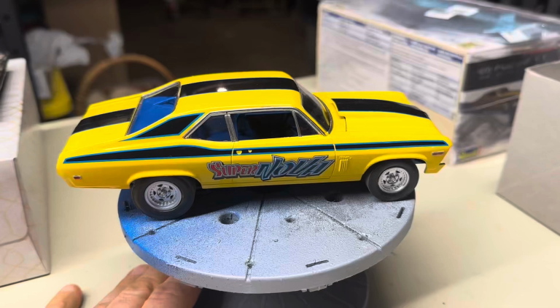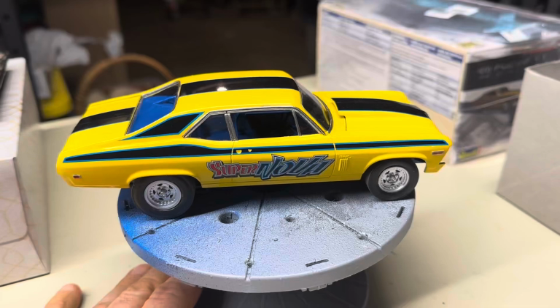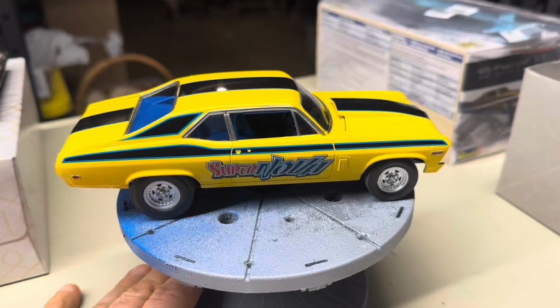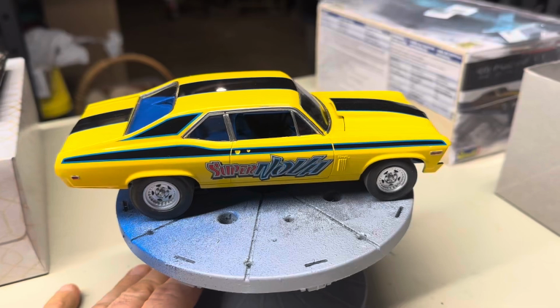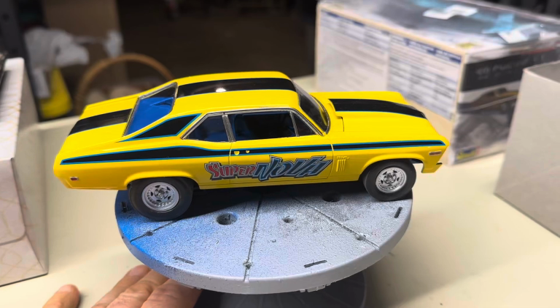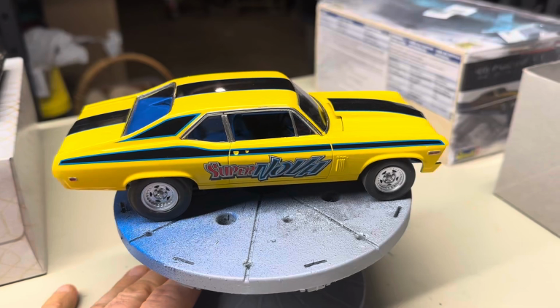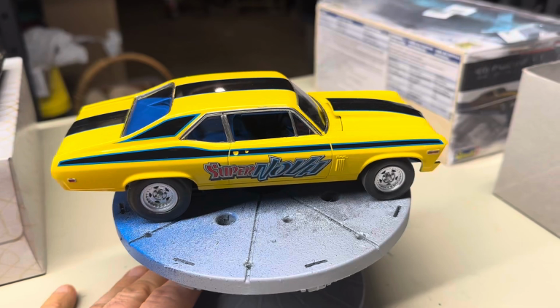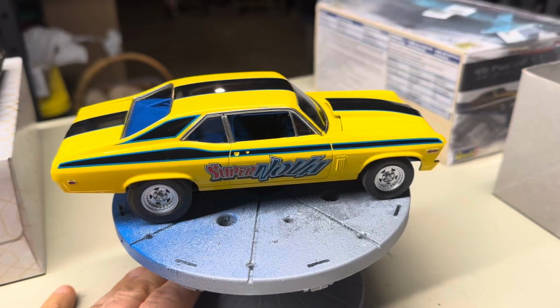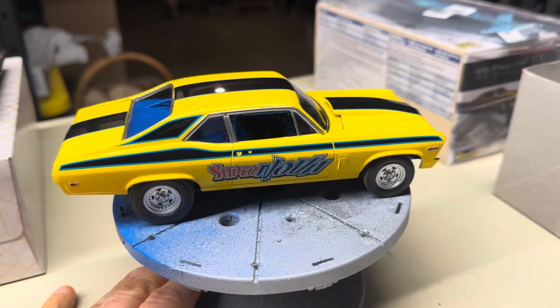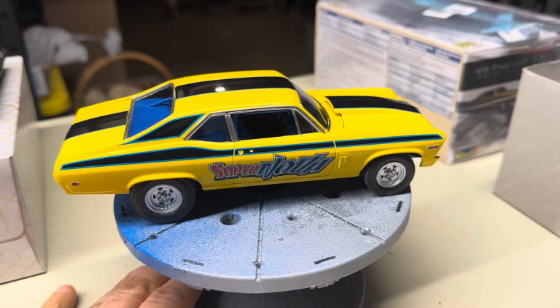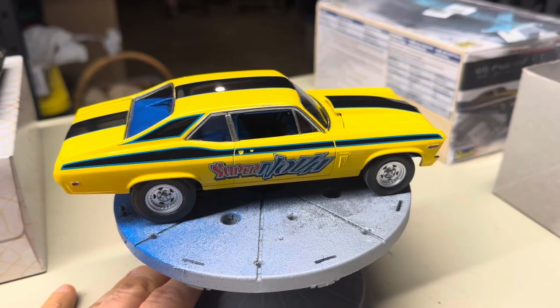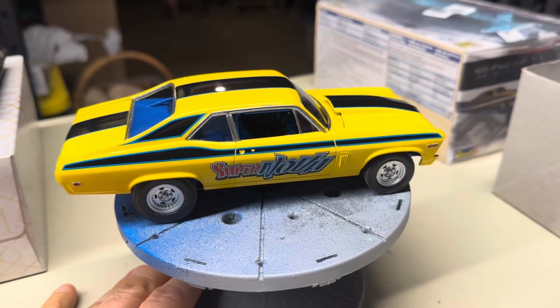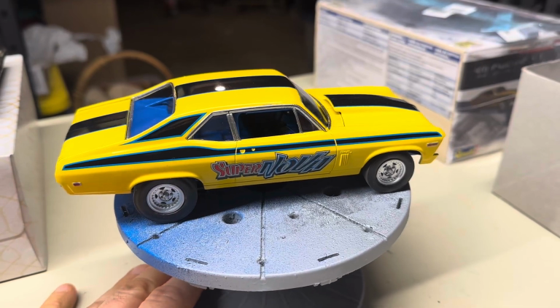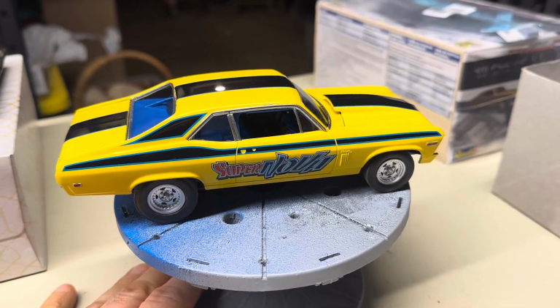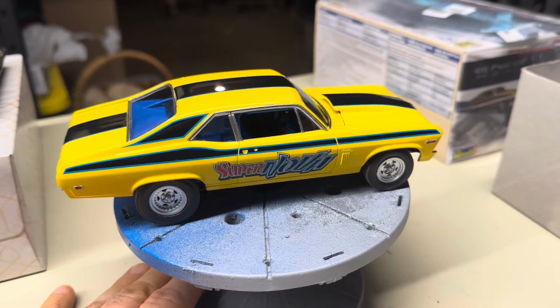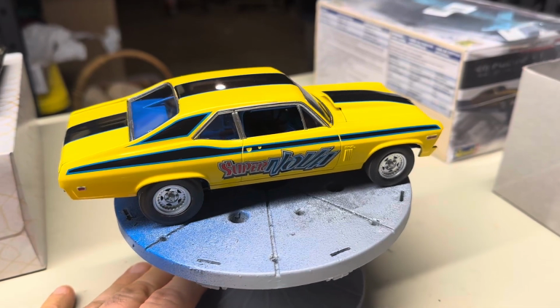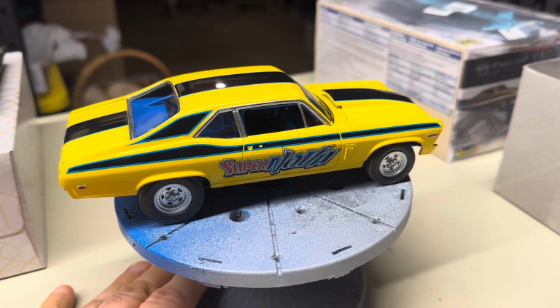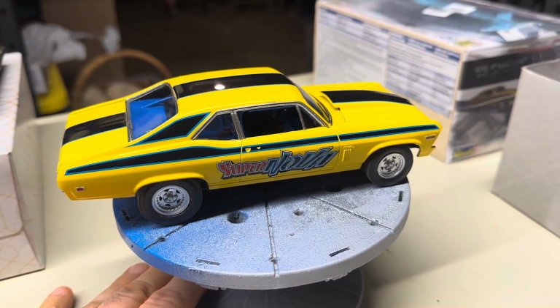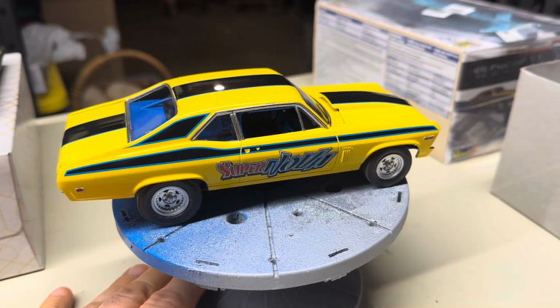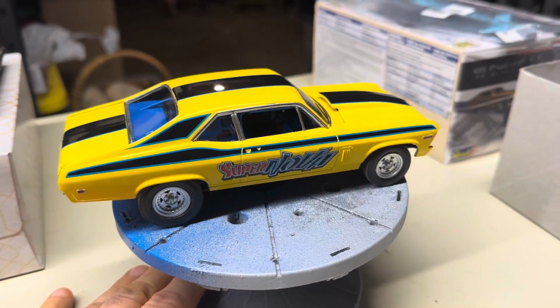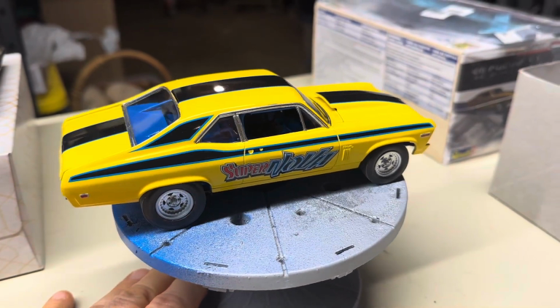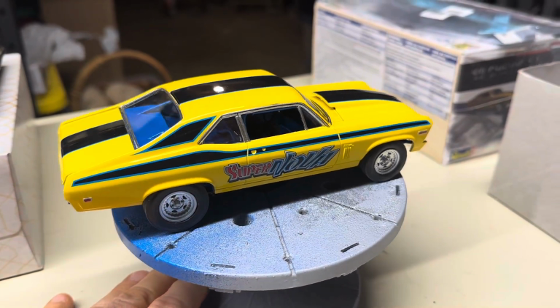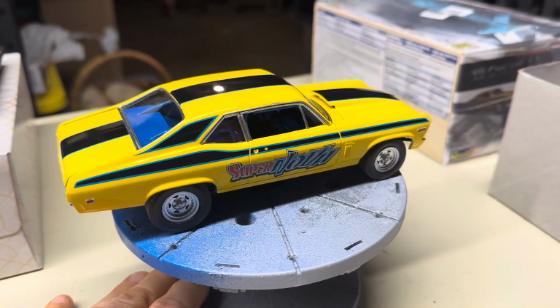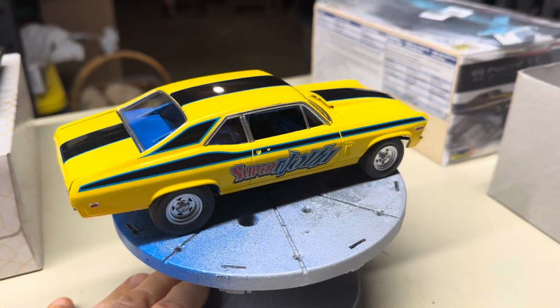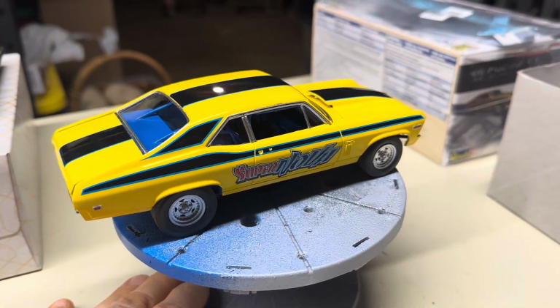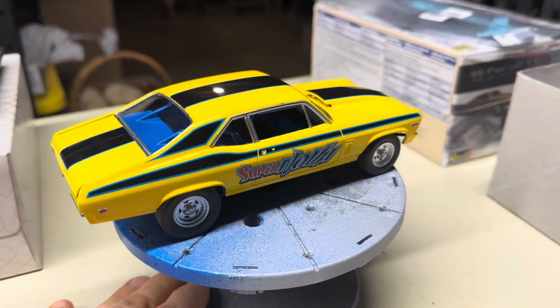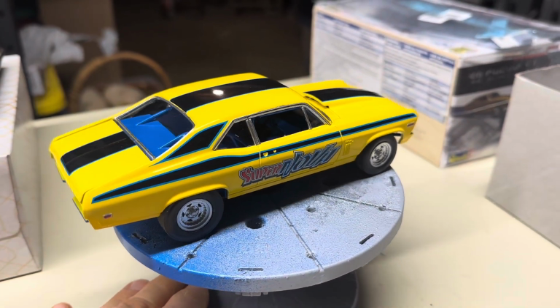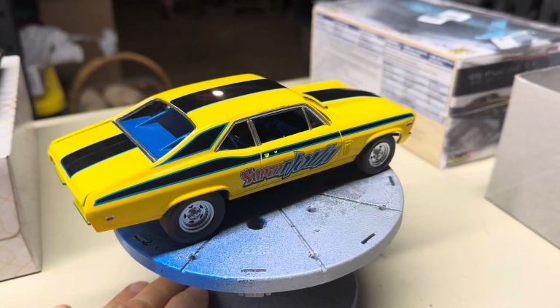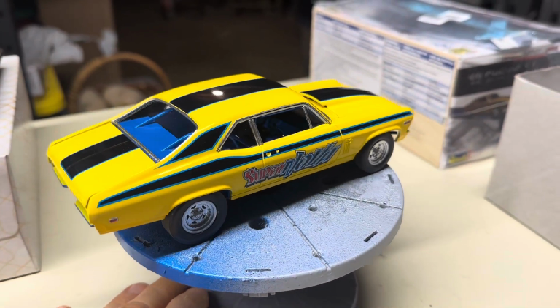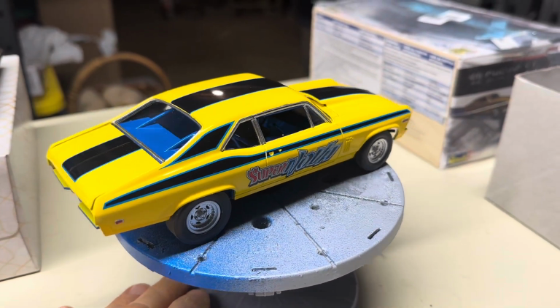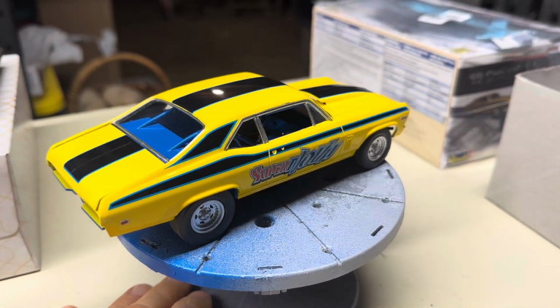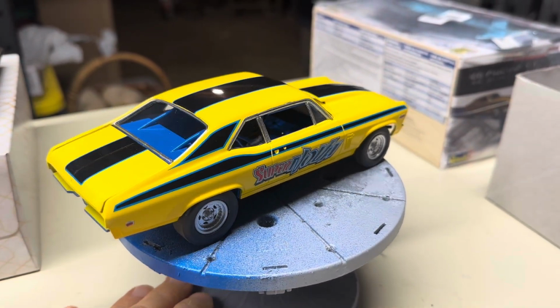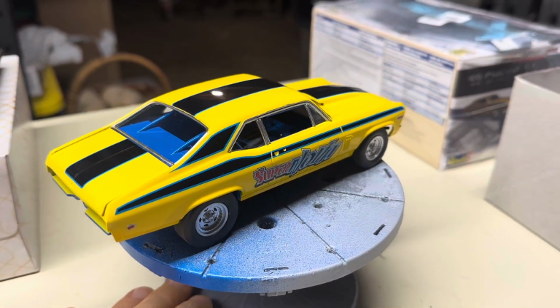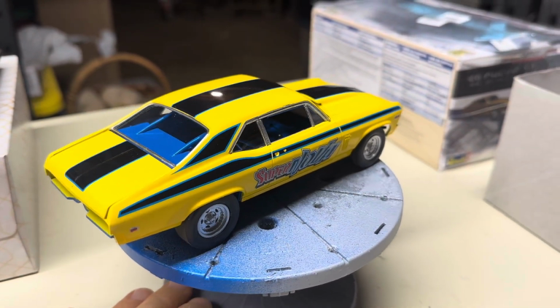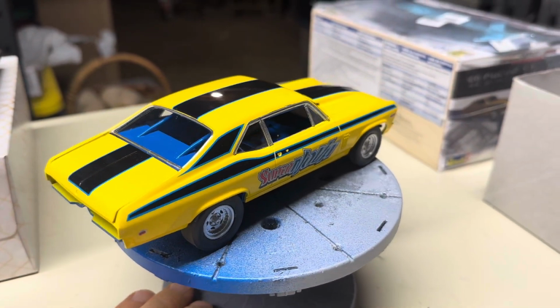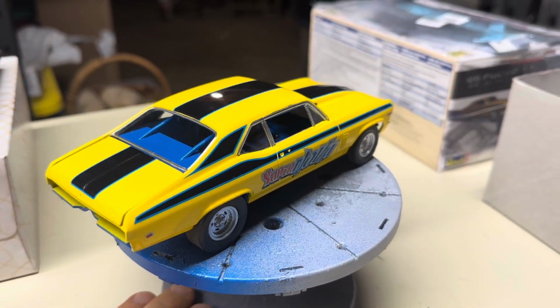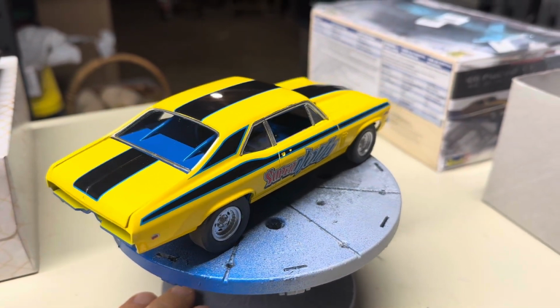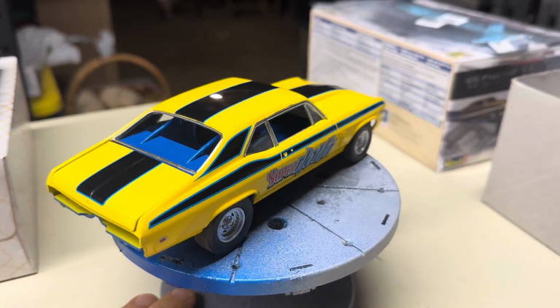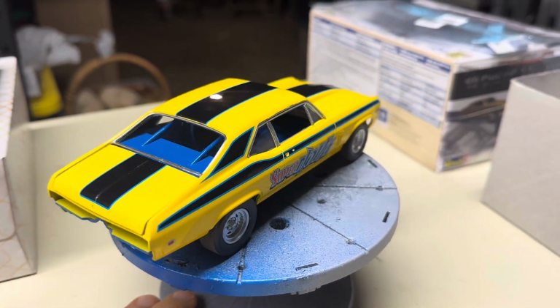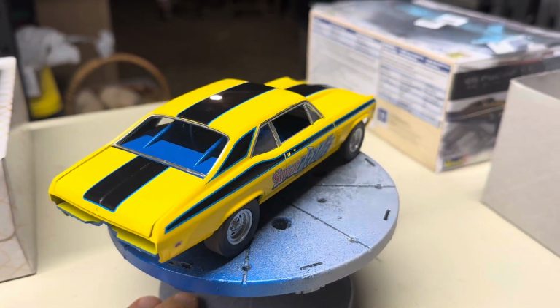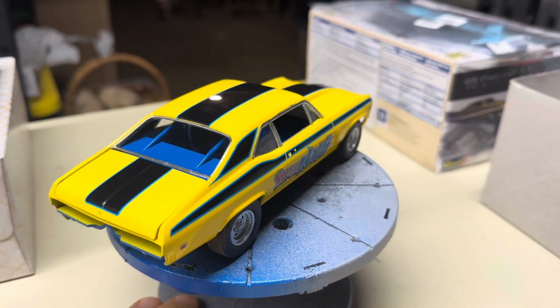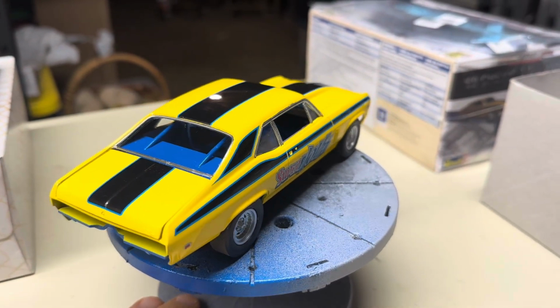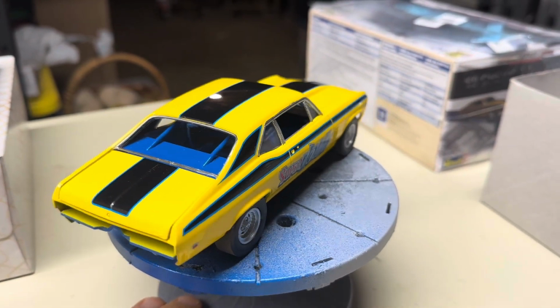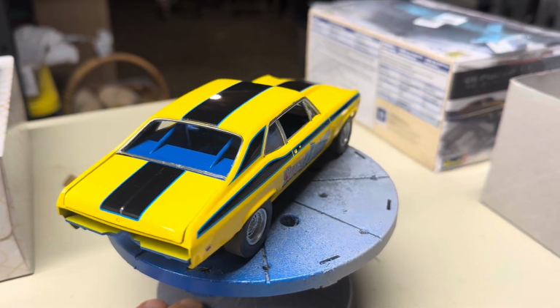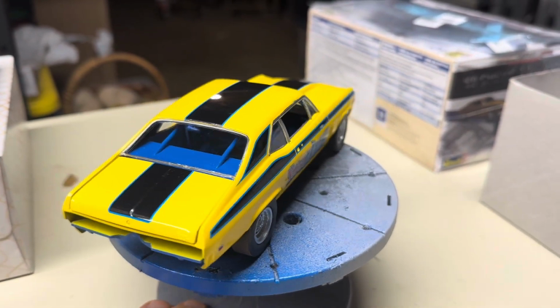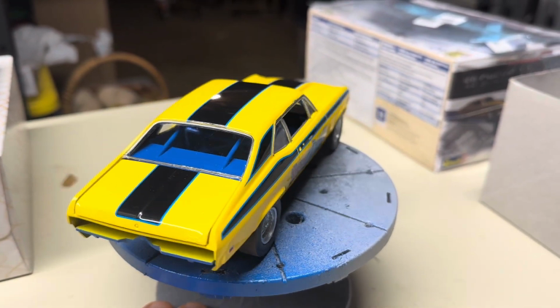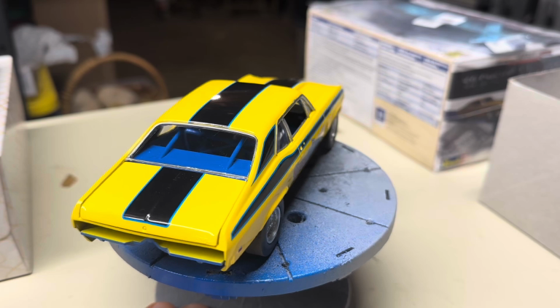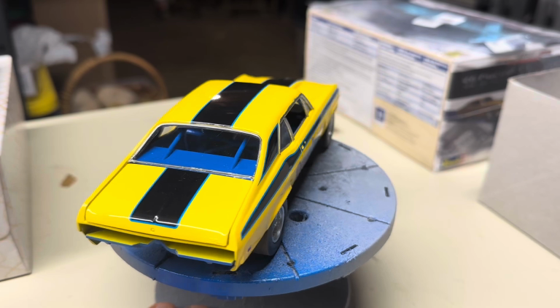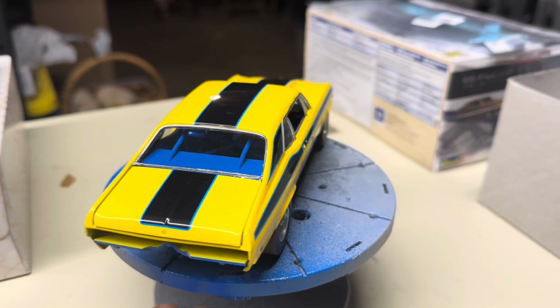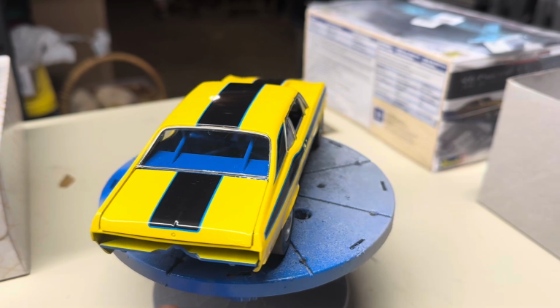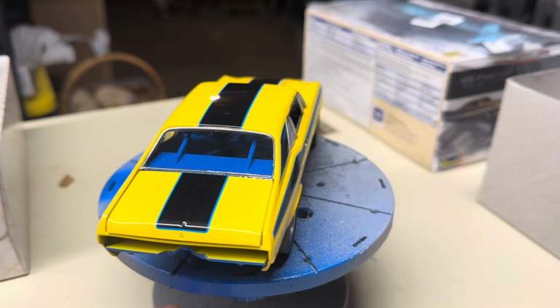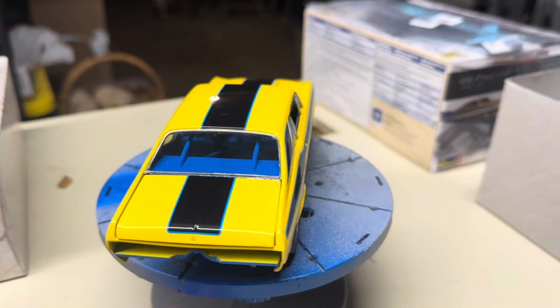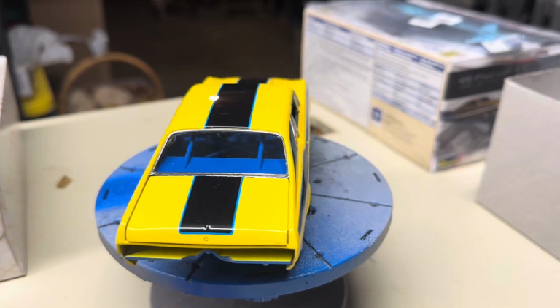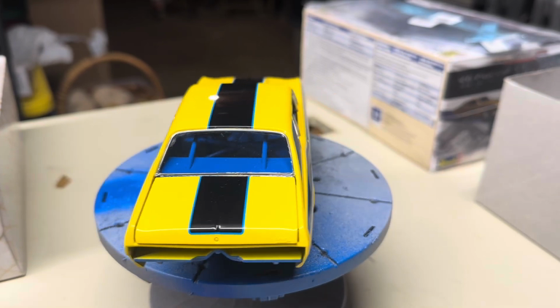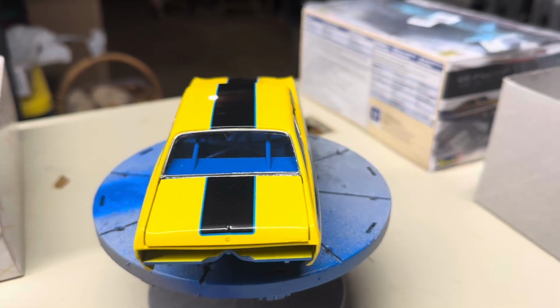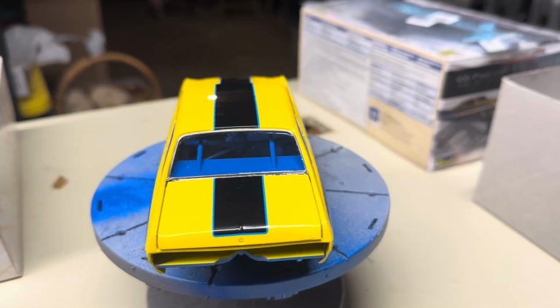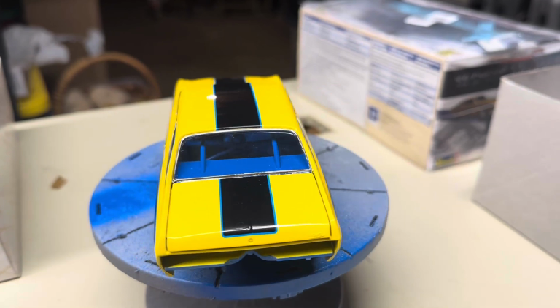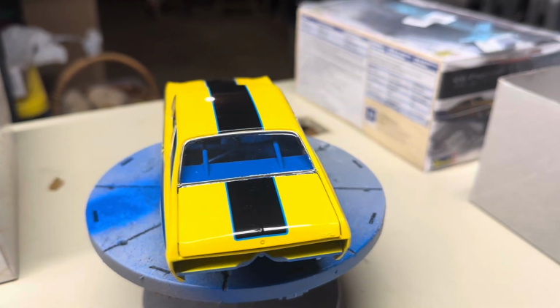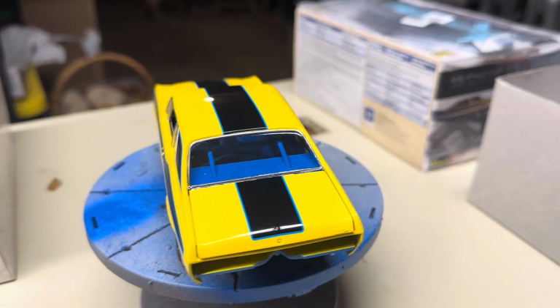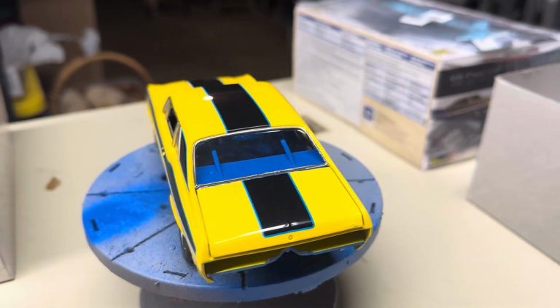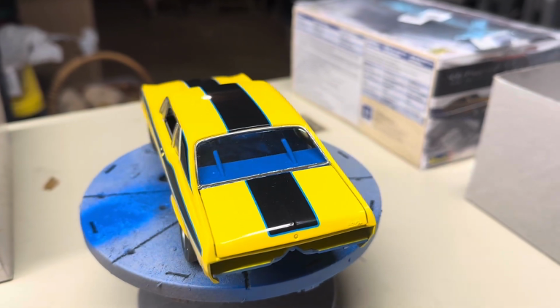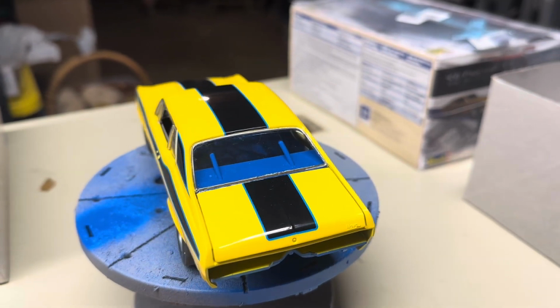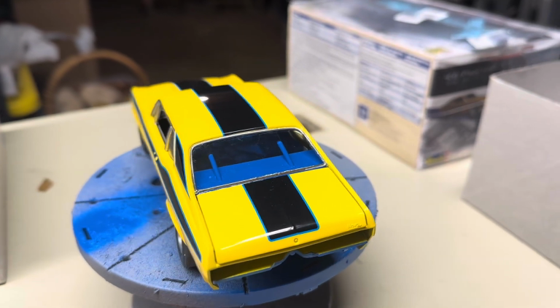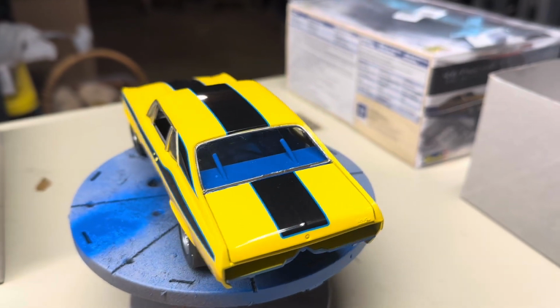Hey everybody, a little update on my 69 Nova 1/25th scale from Revell. Today was the day I test fit the body.